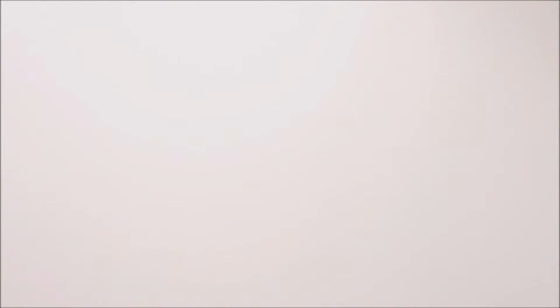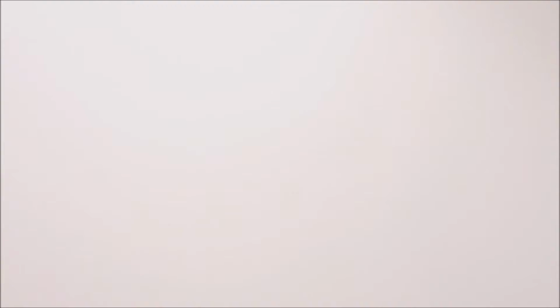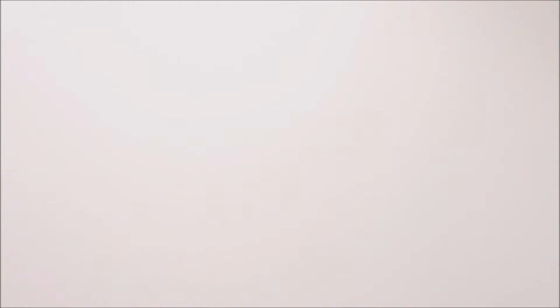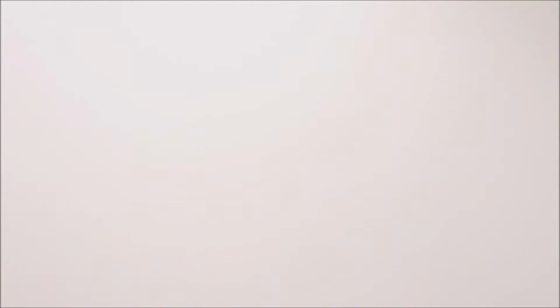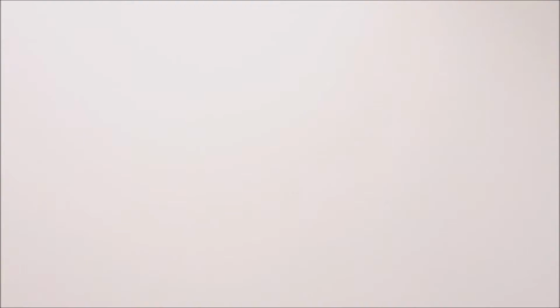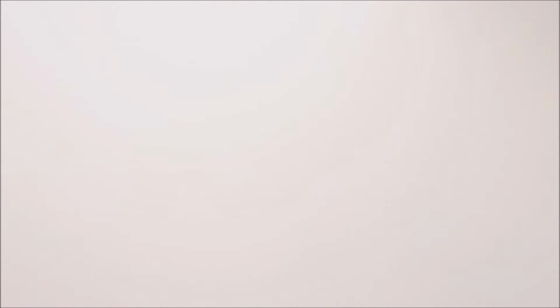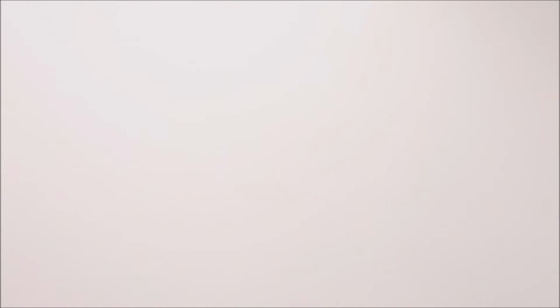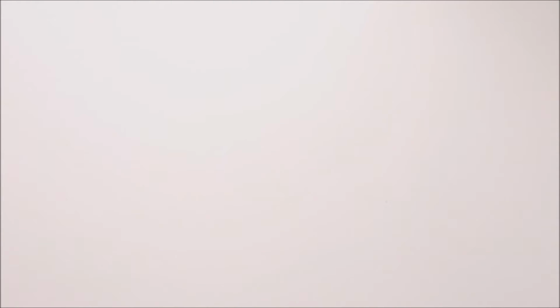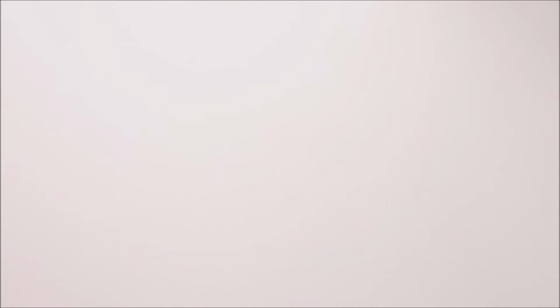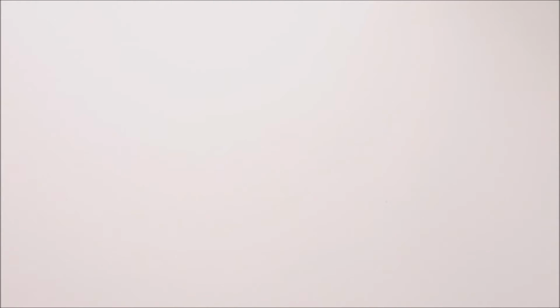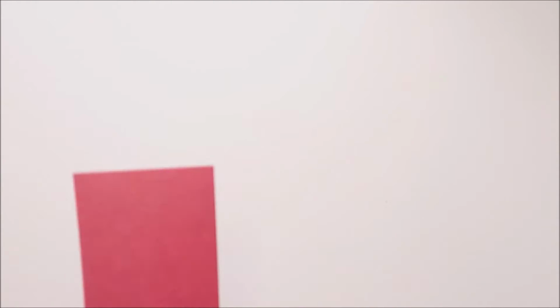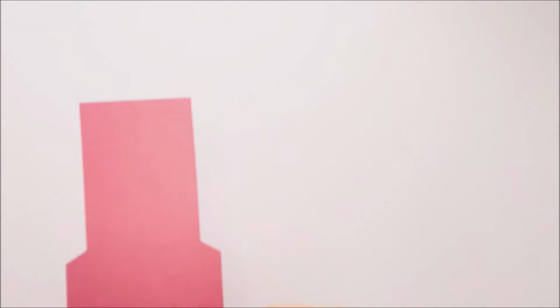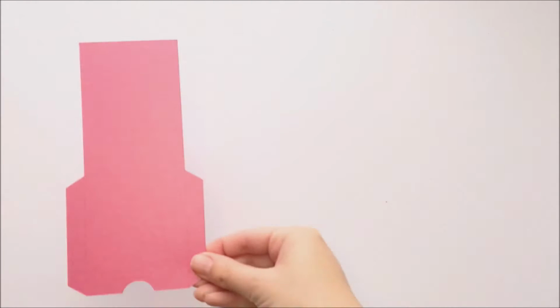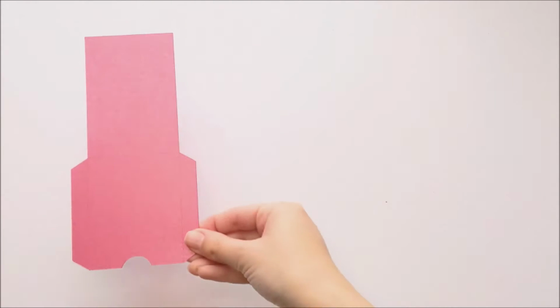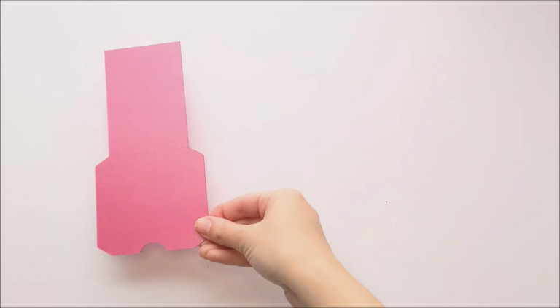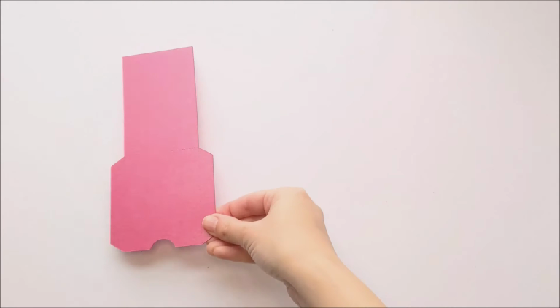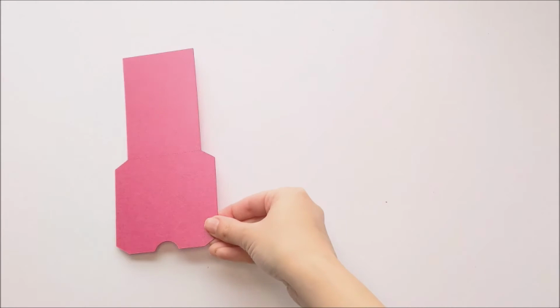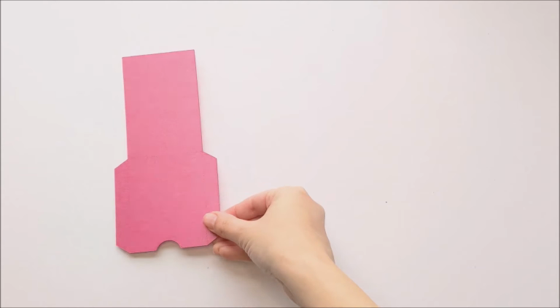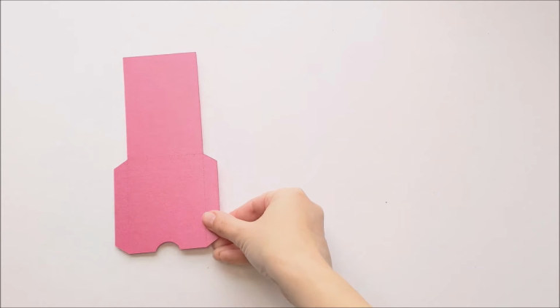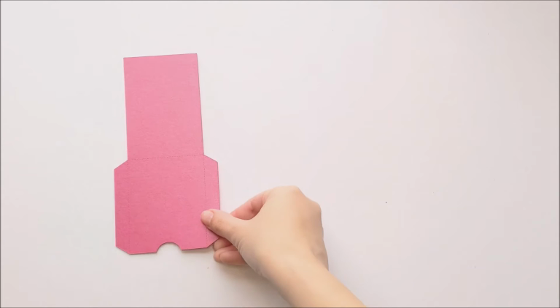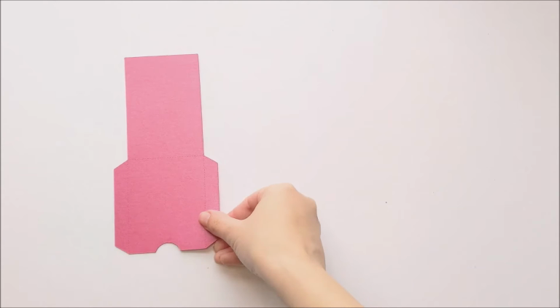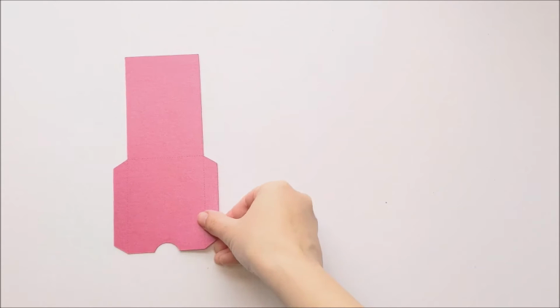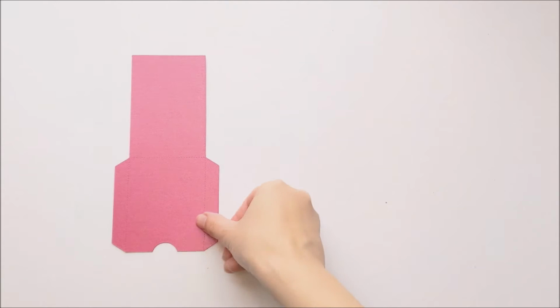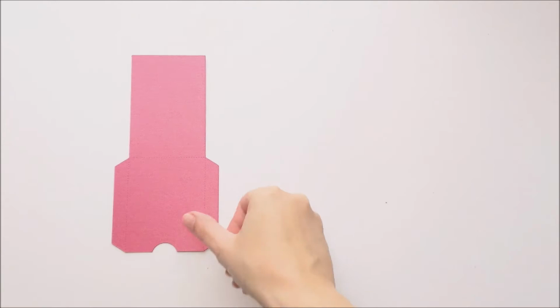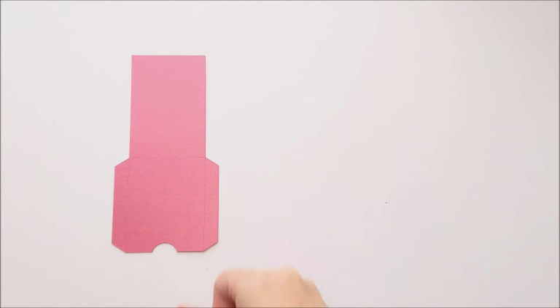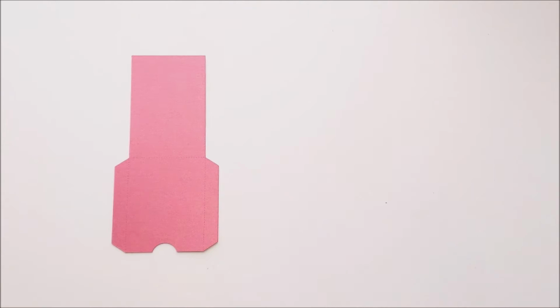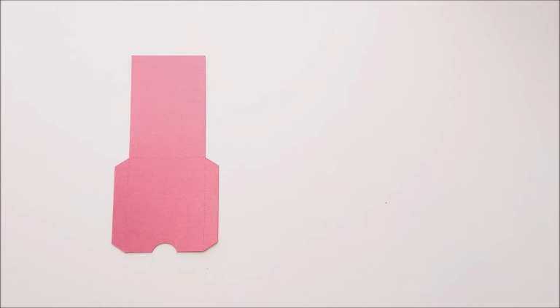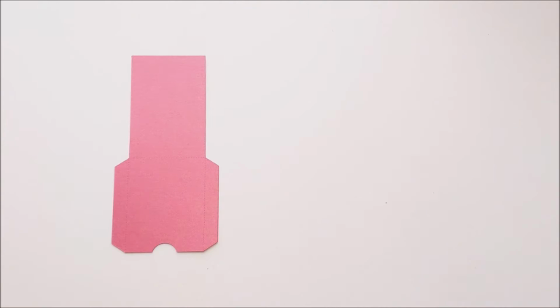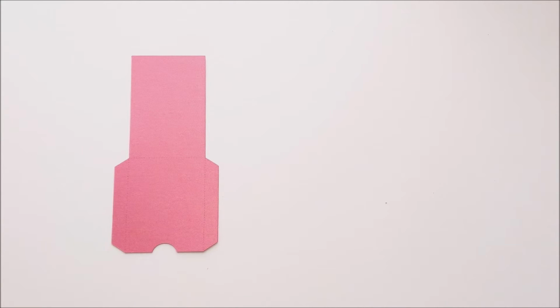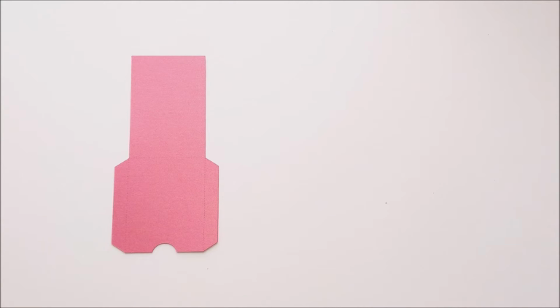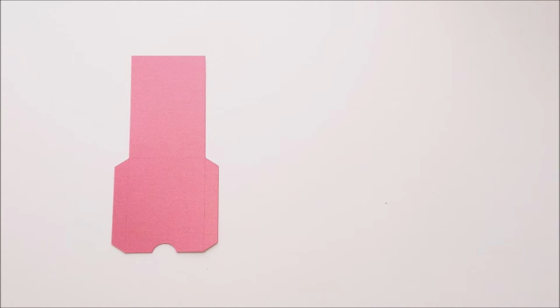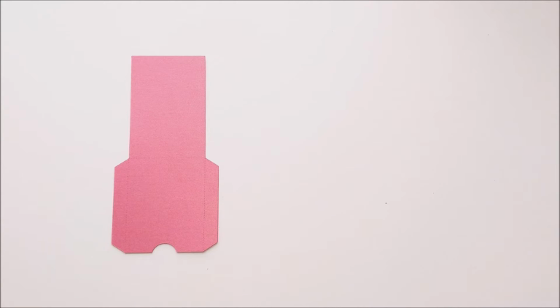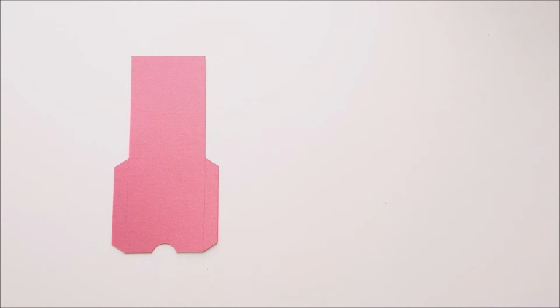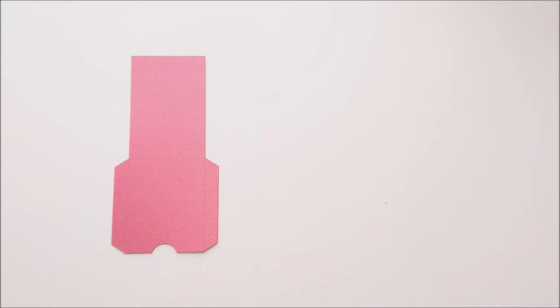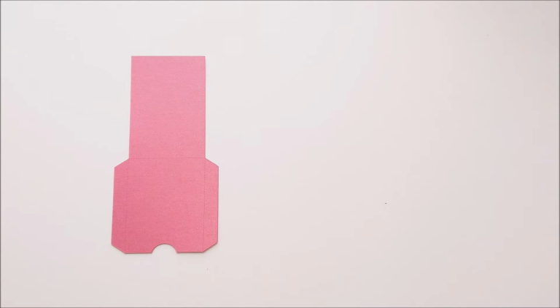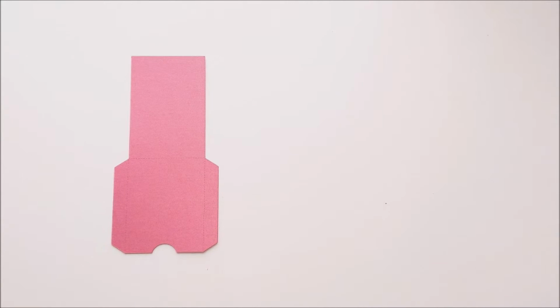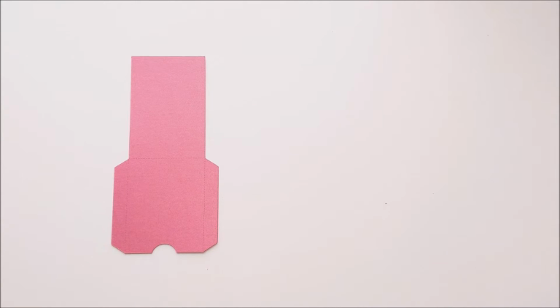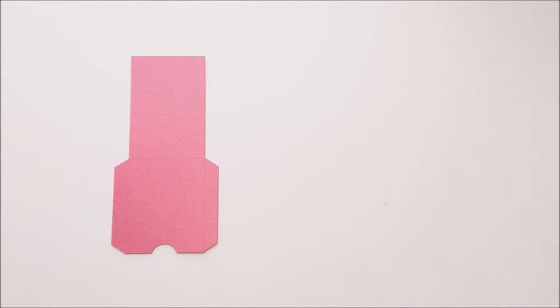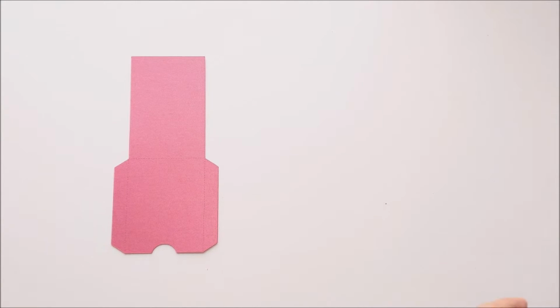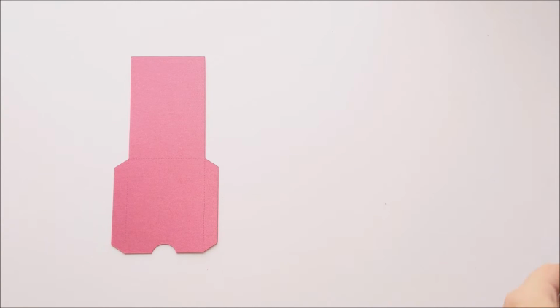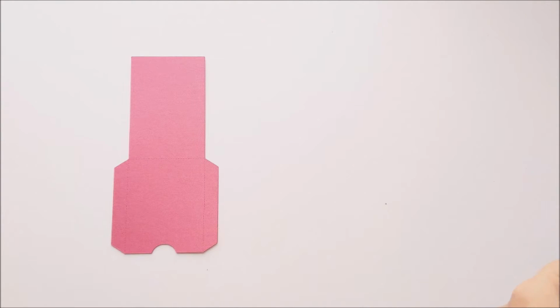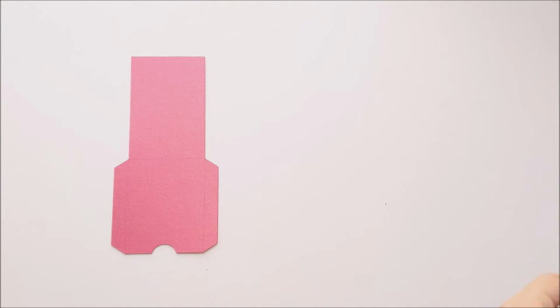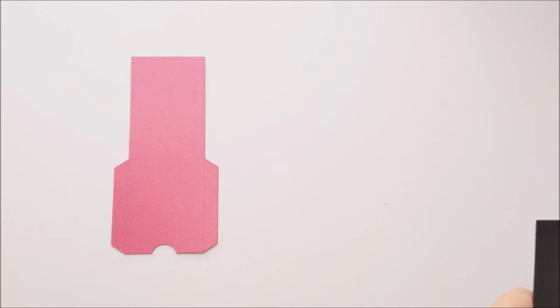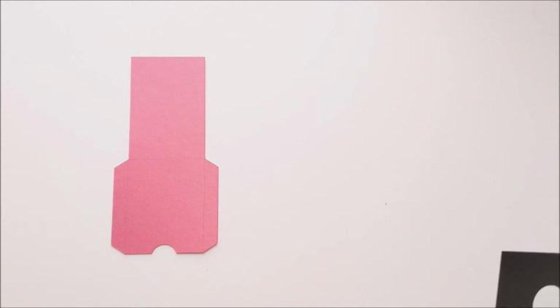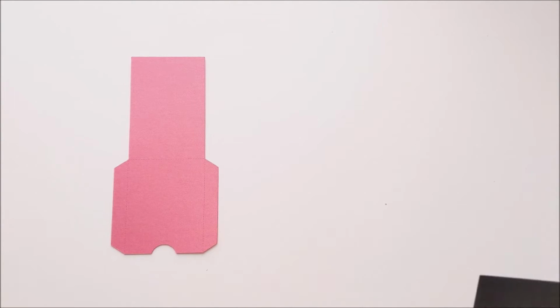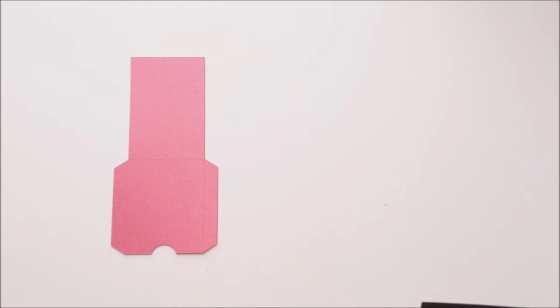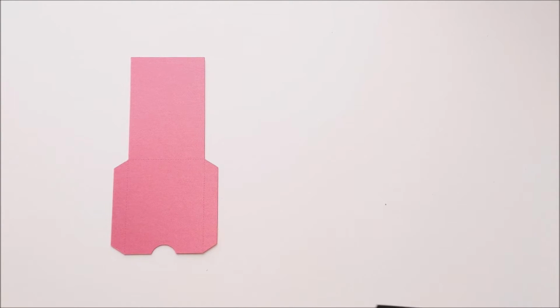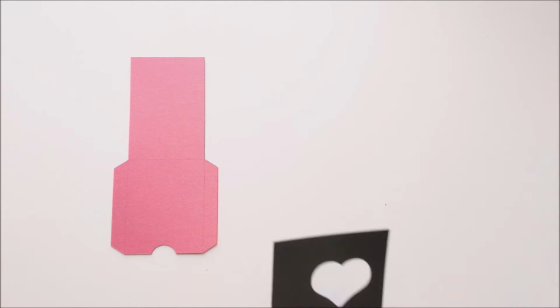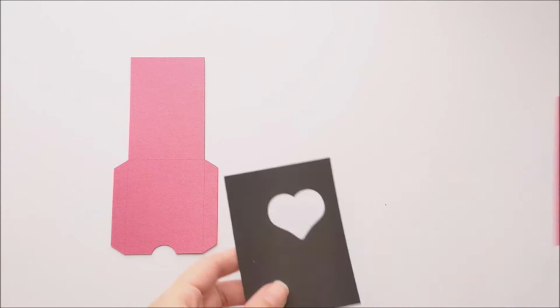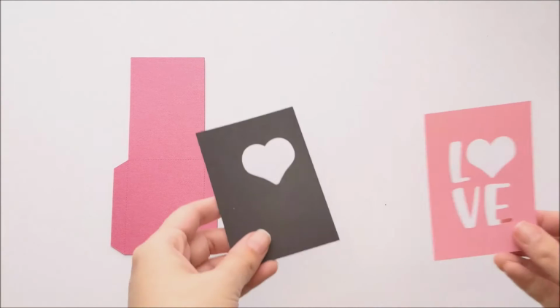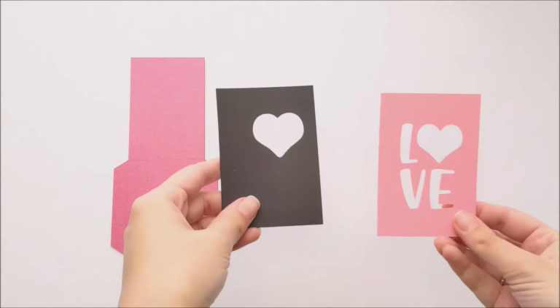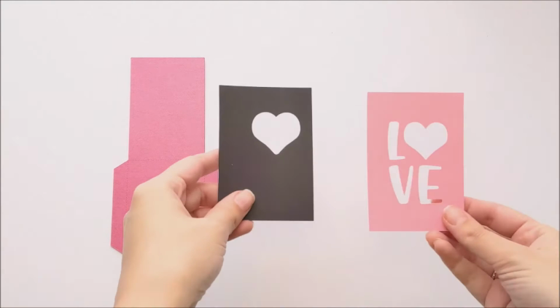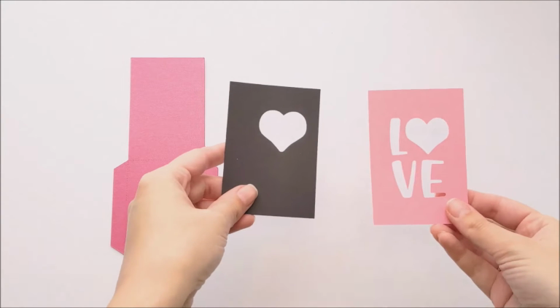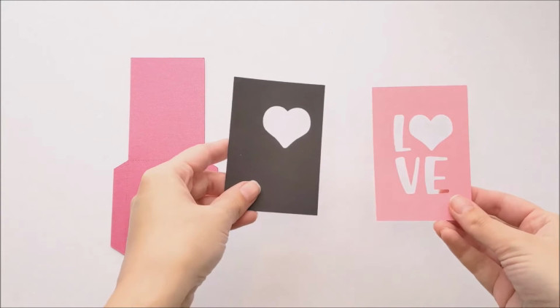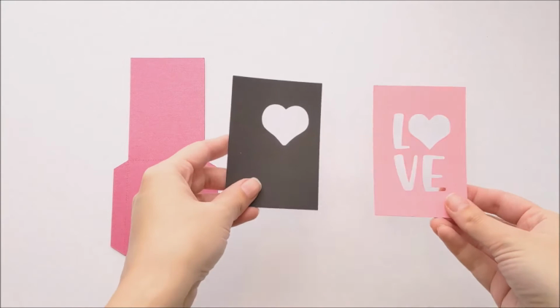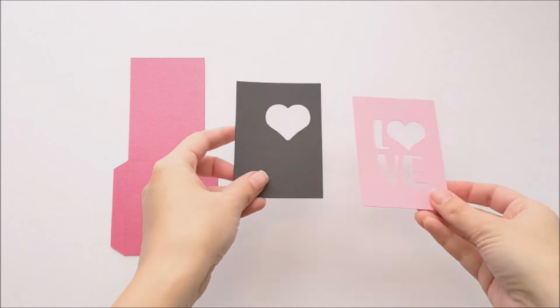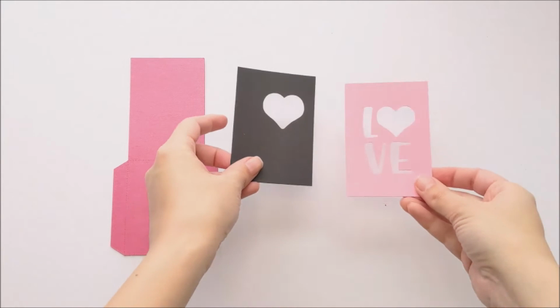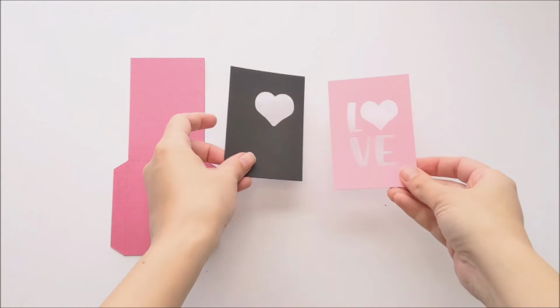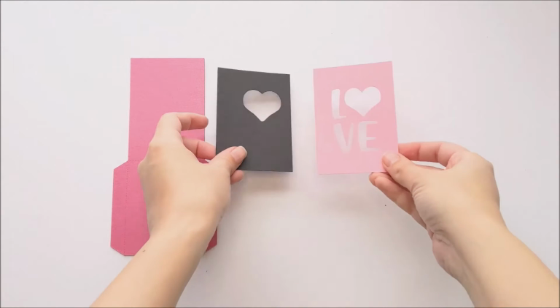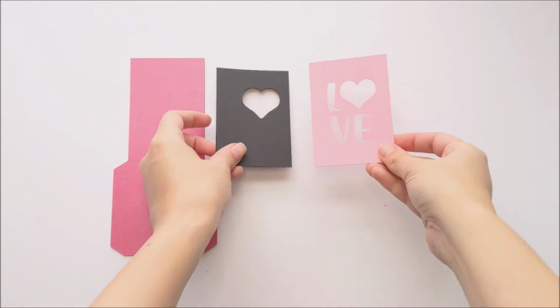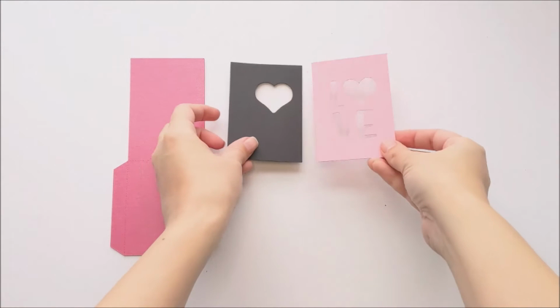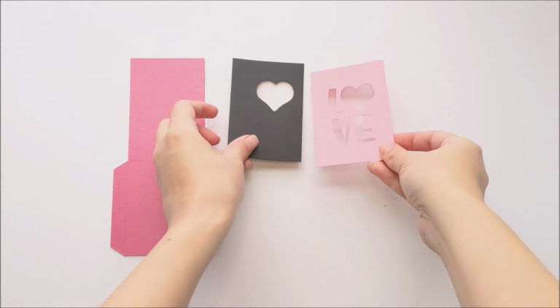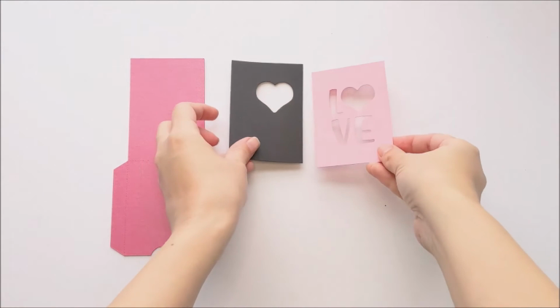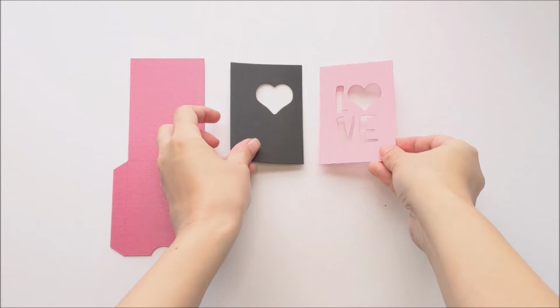Start by cutting out your pieces on your cutting machine. There's the main gift card holder shape, and there are the two detail pieces.